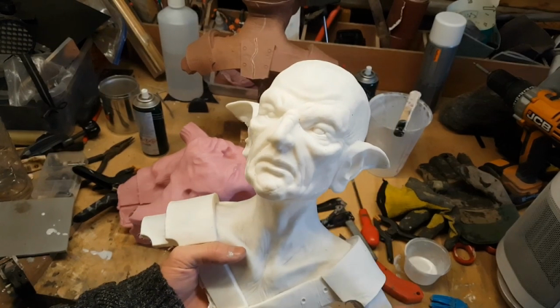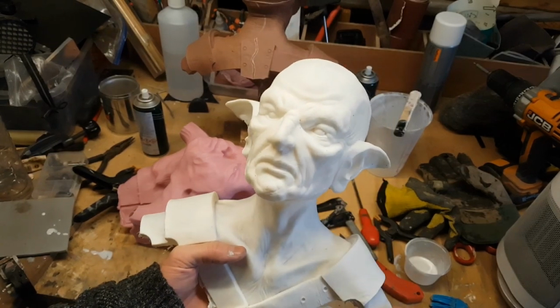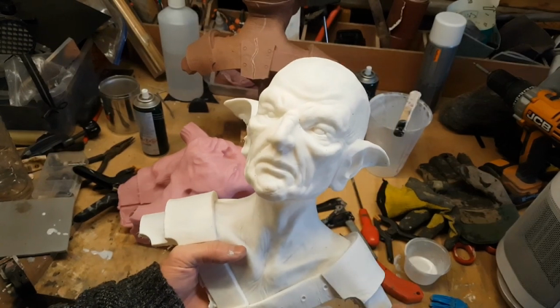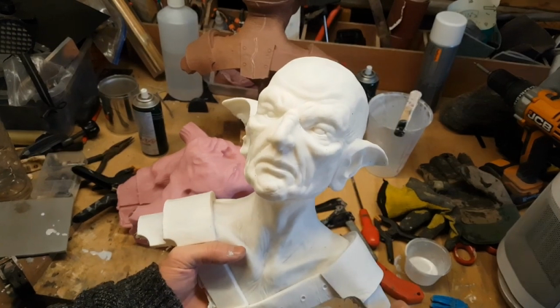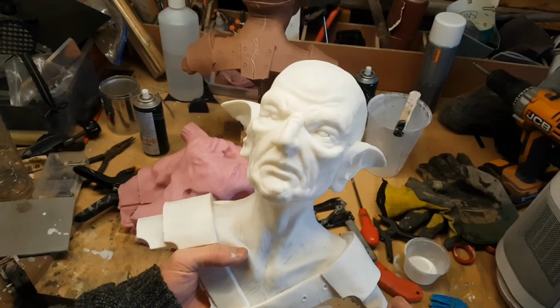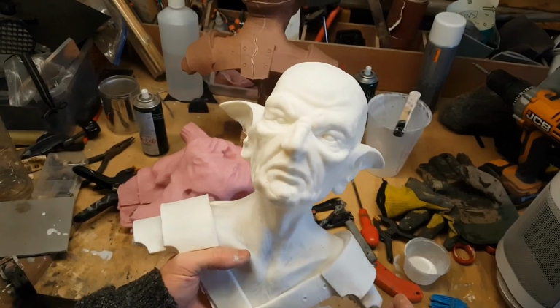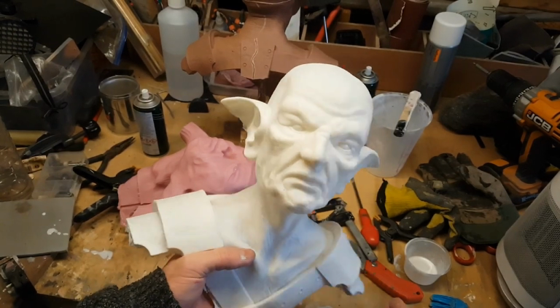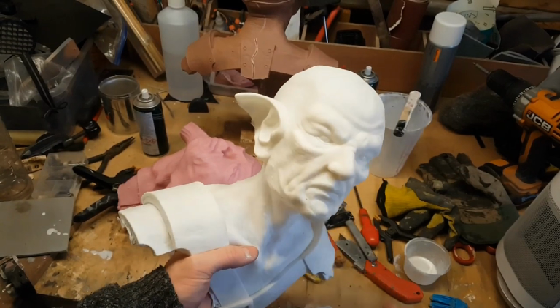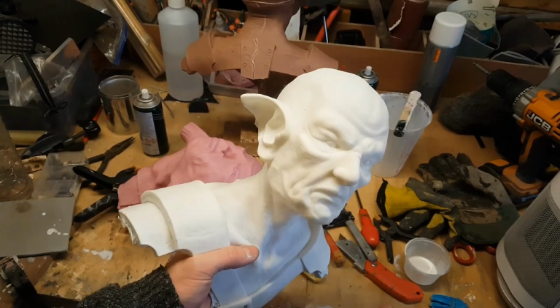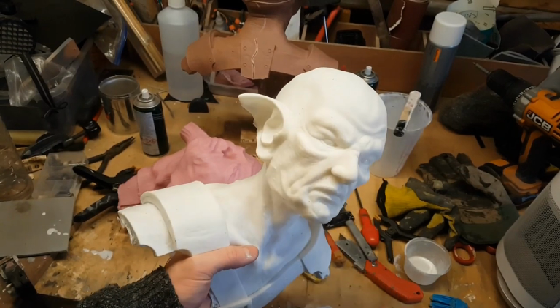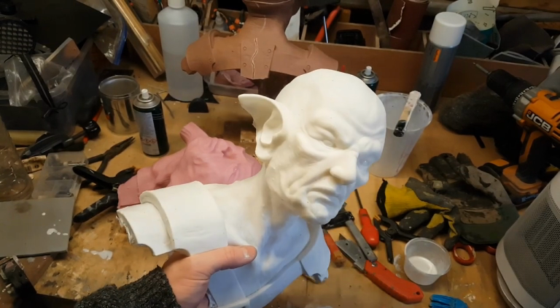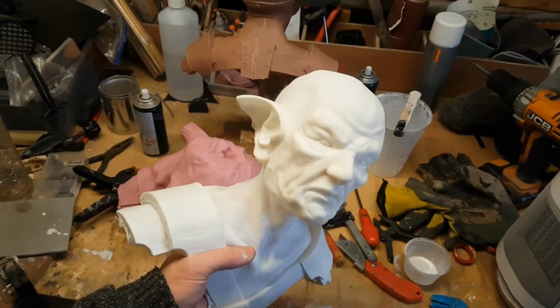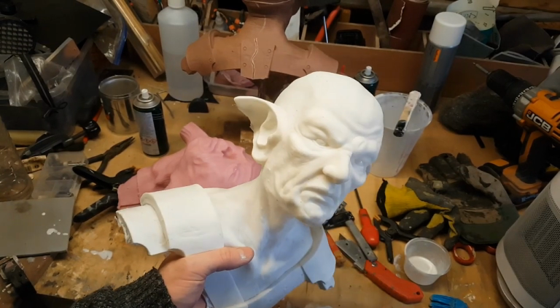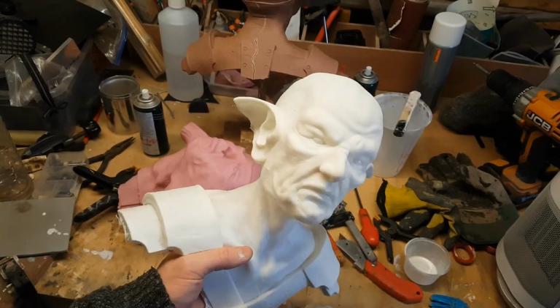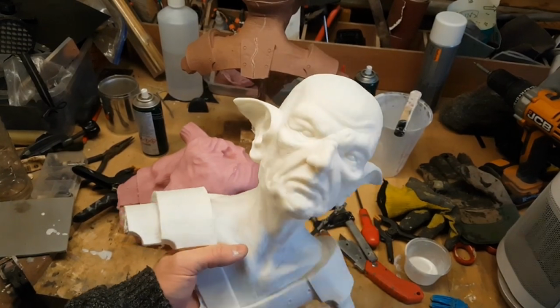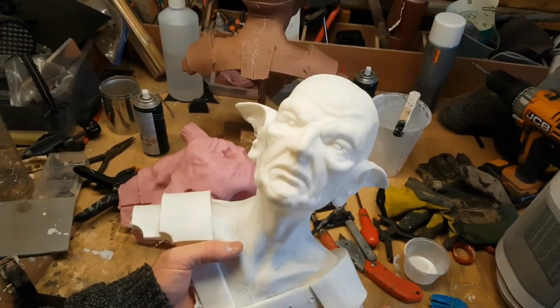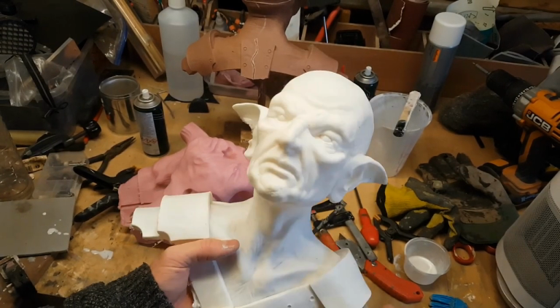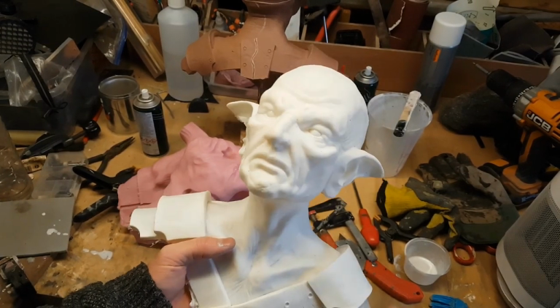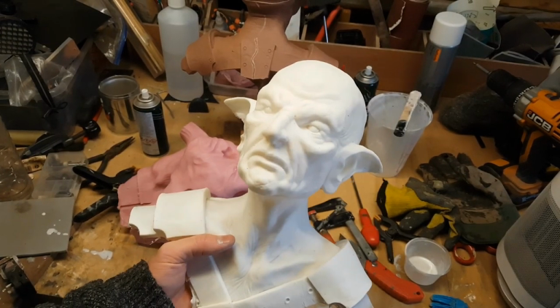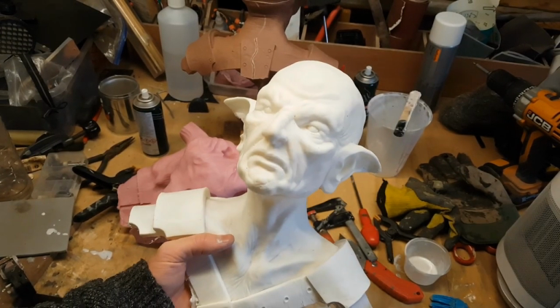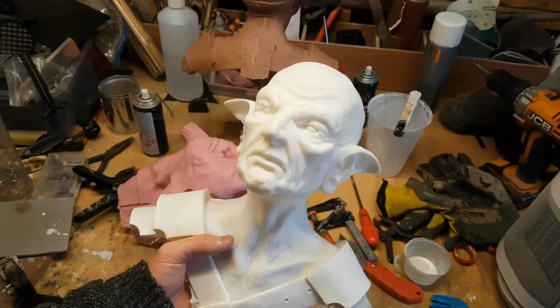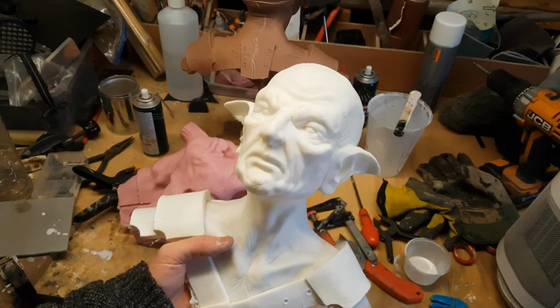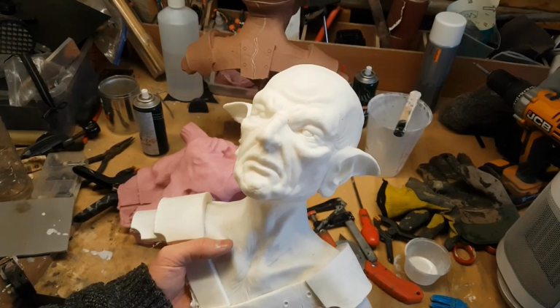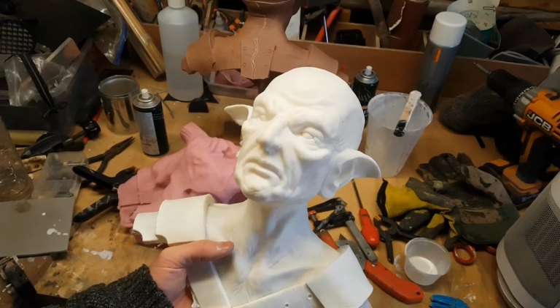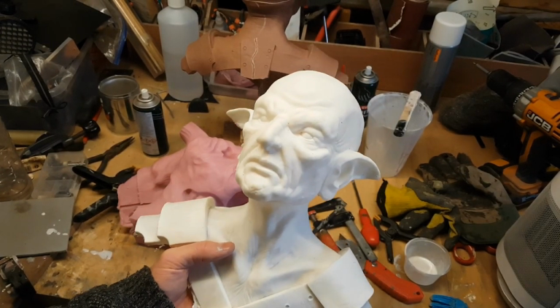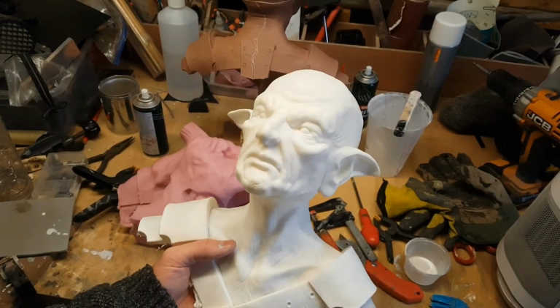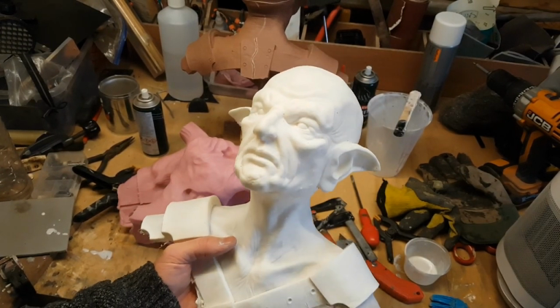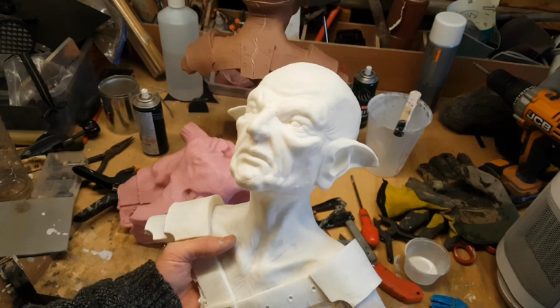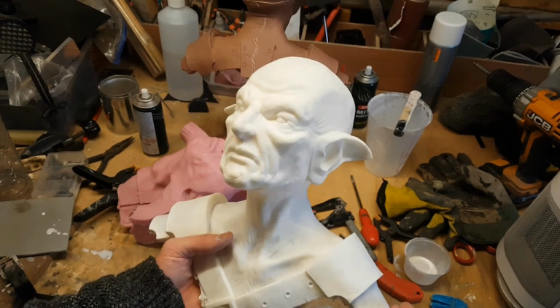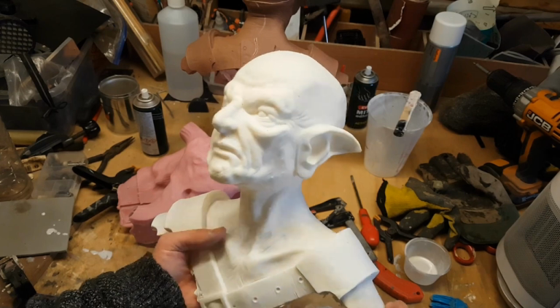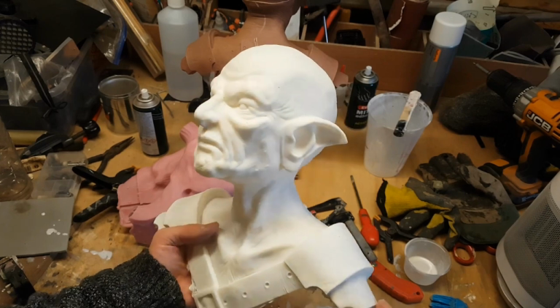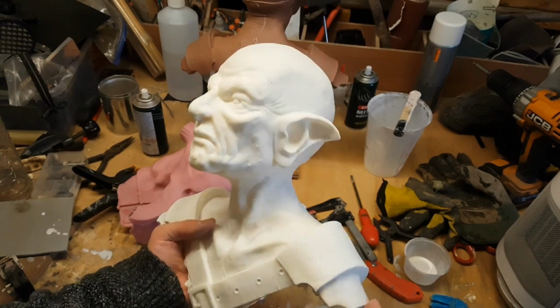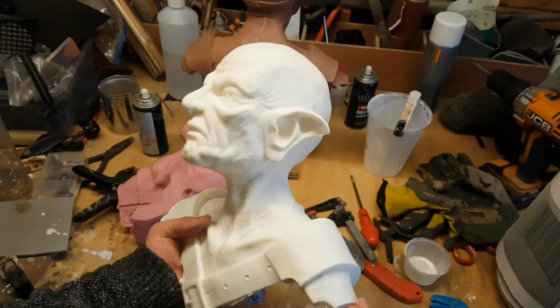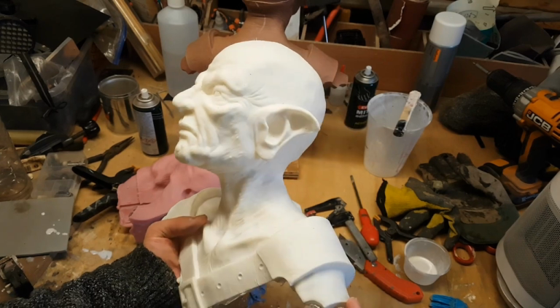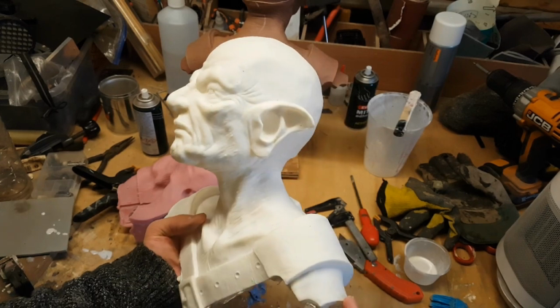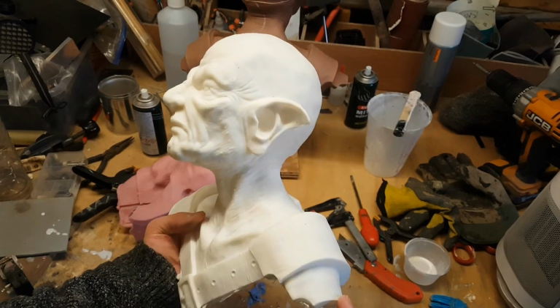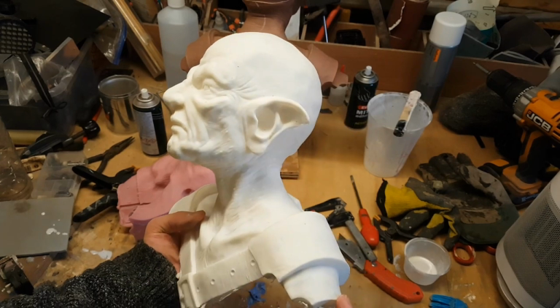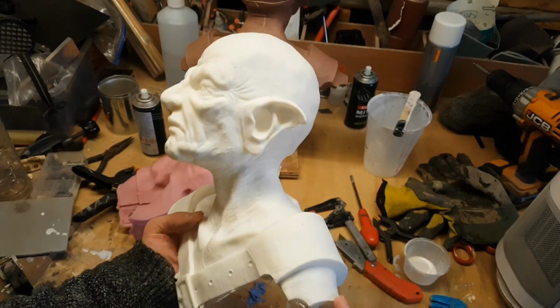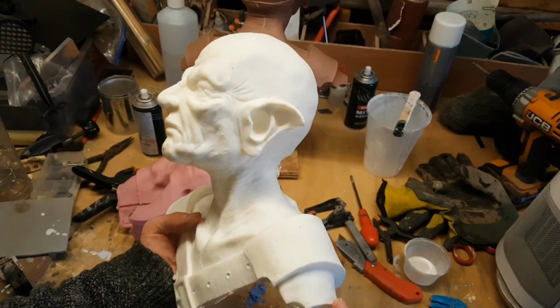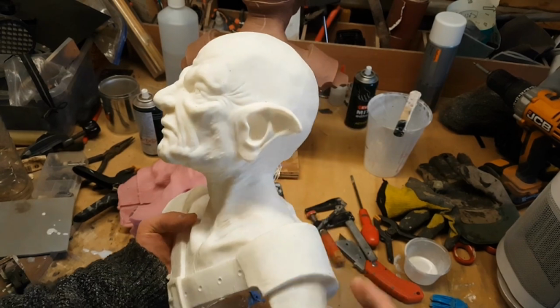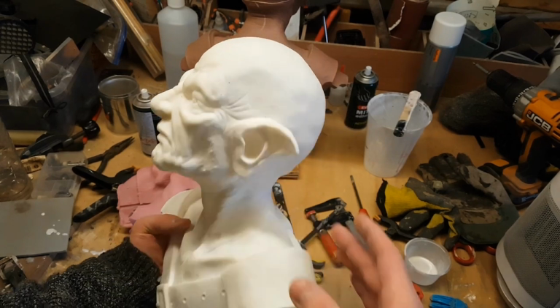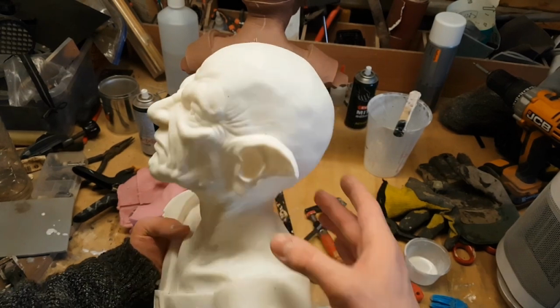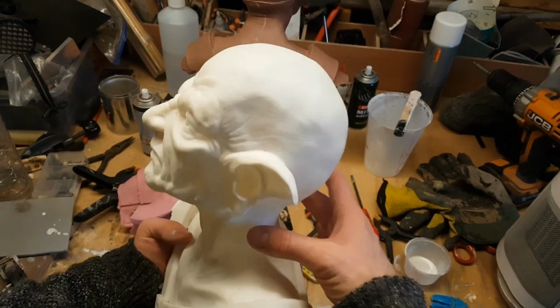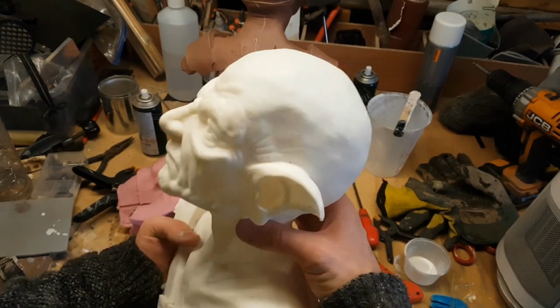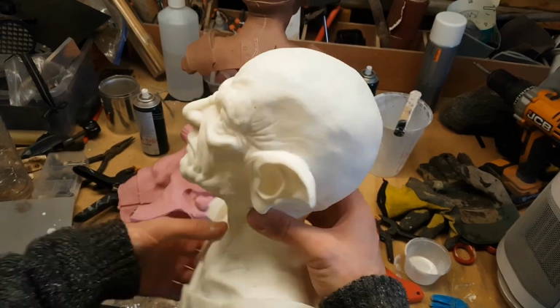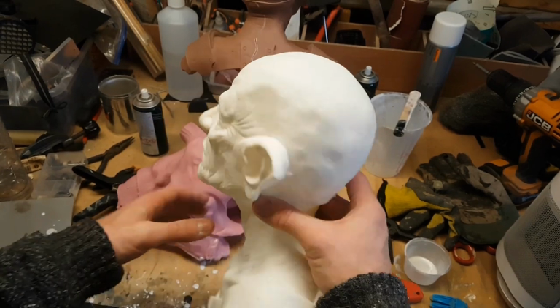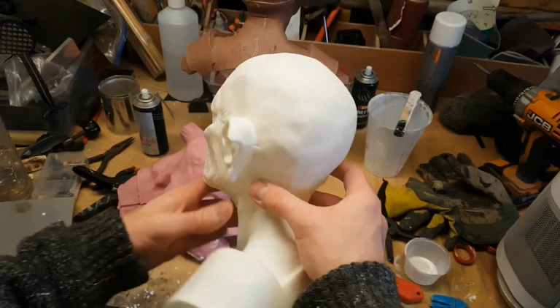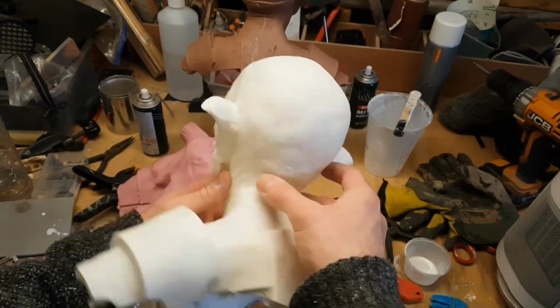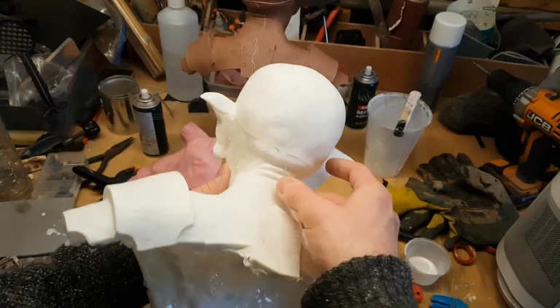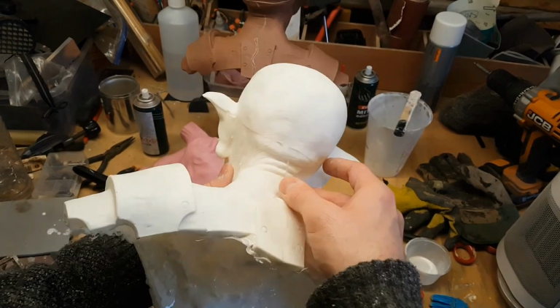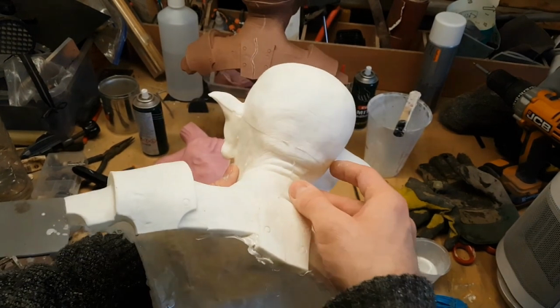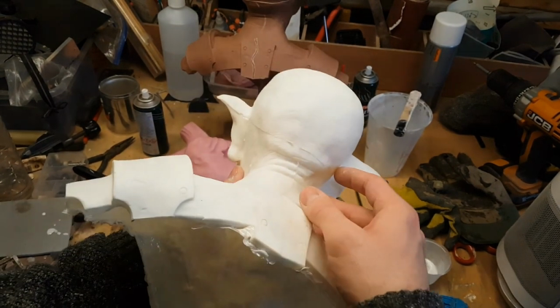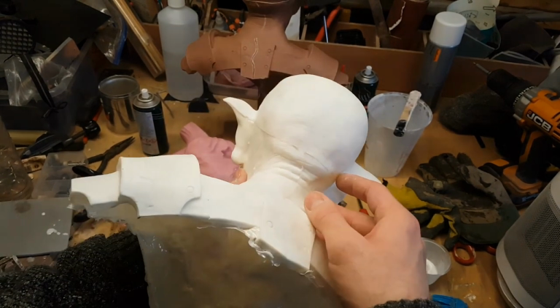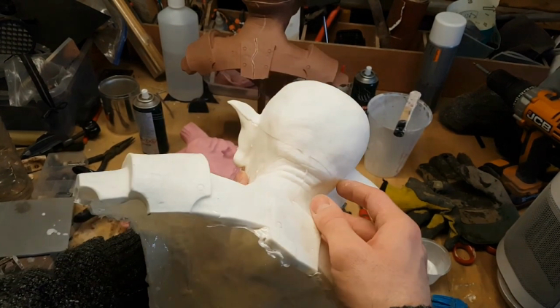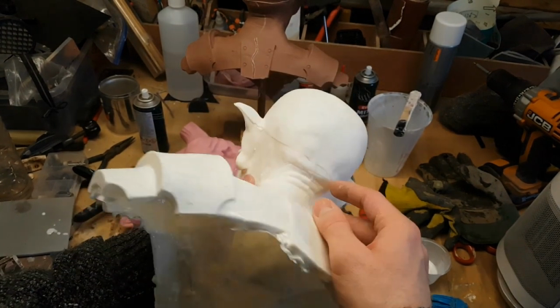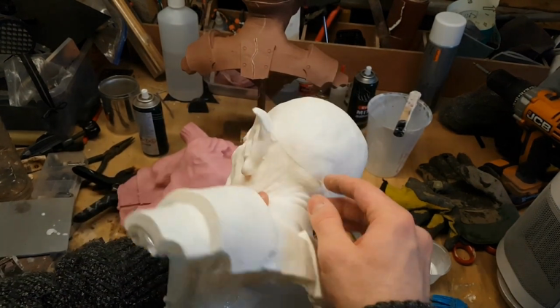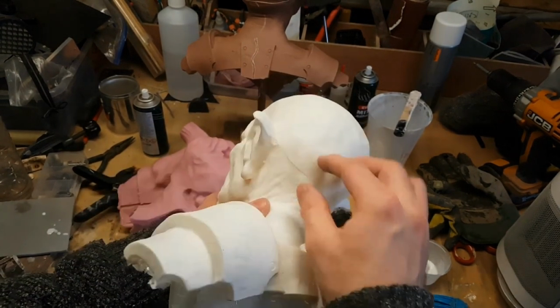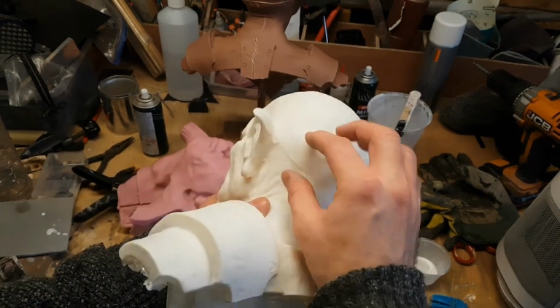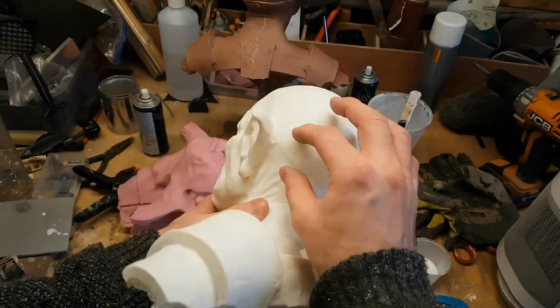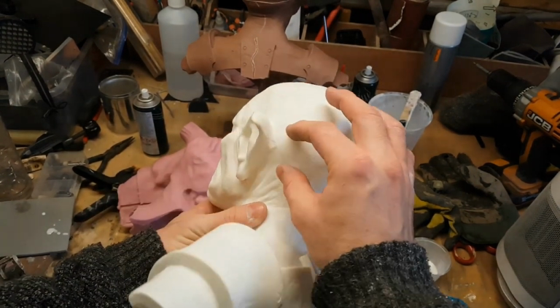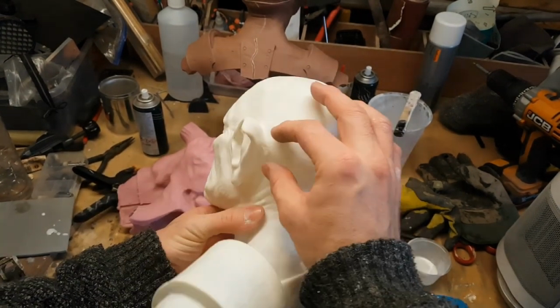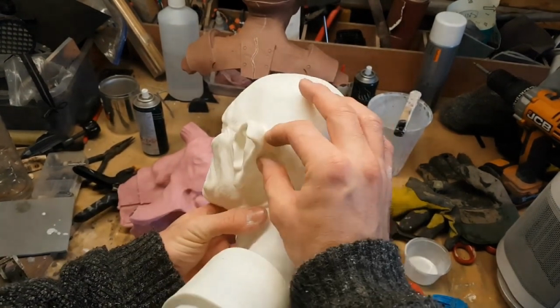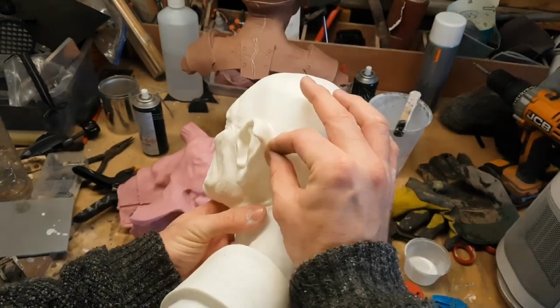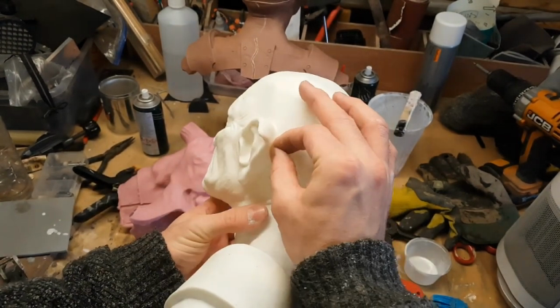There we go — that's looking pretty good. There is a little bit of a mold line on the back, but that shouldn't be too difficult to remove with a bit of filing and sanding.